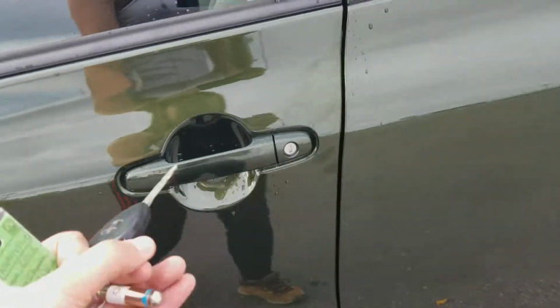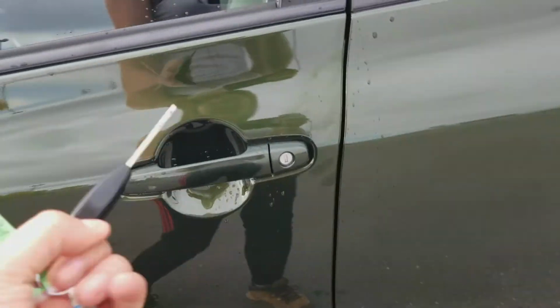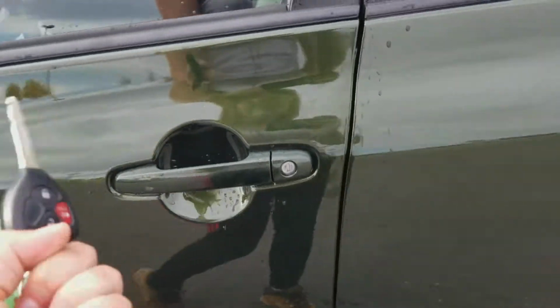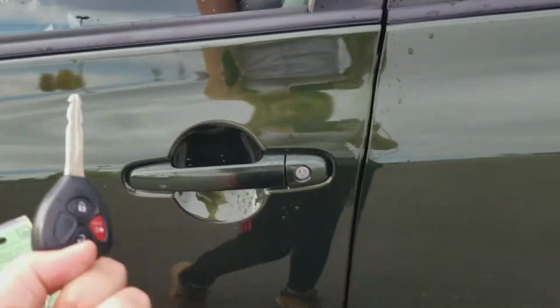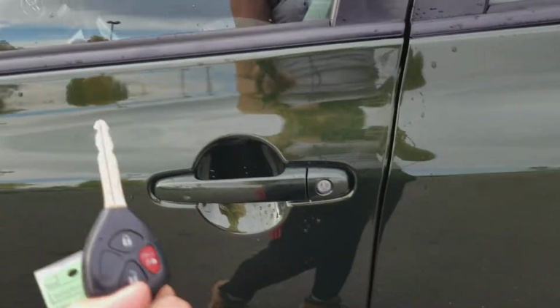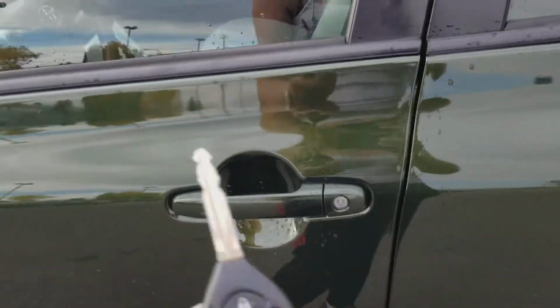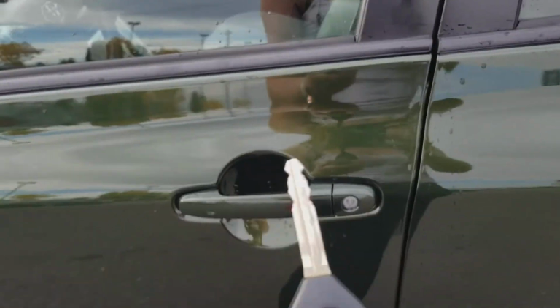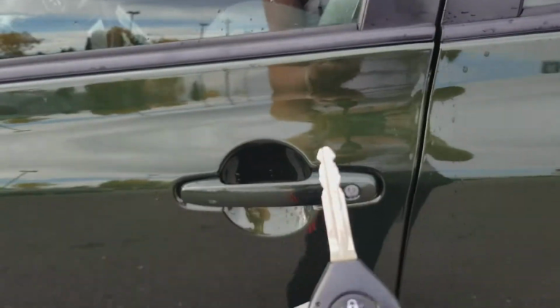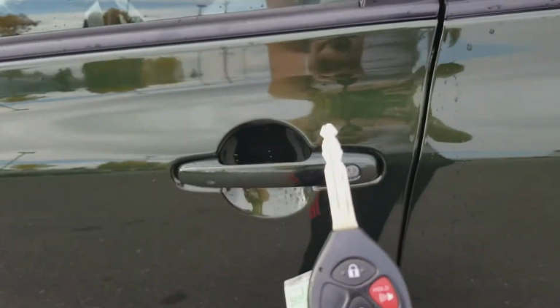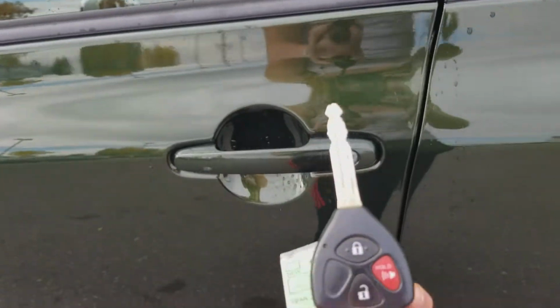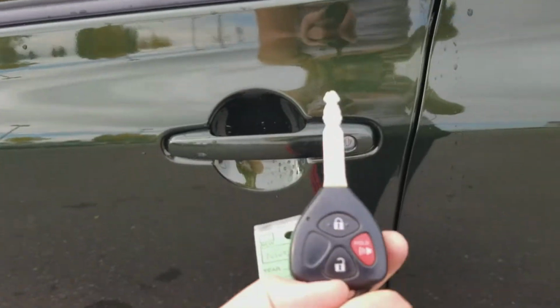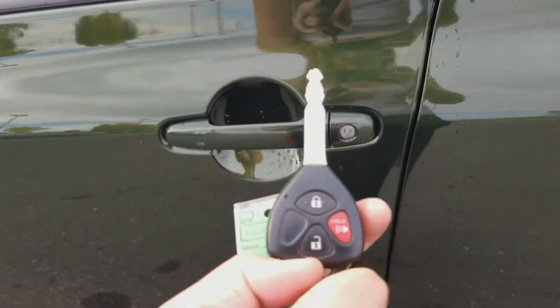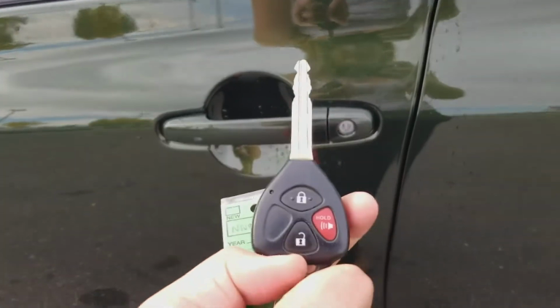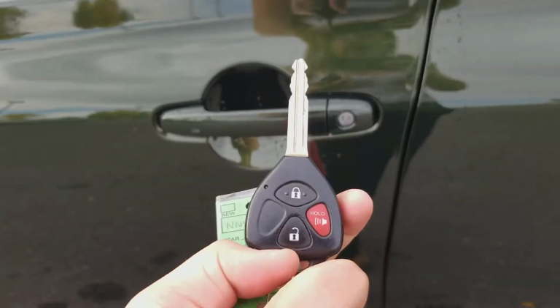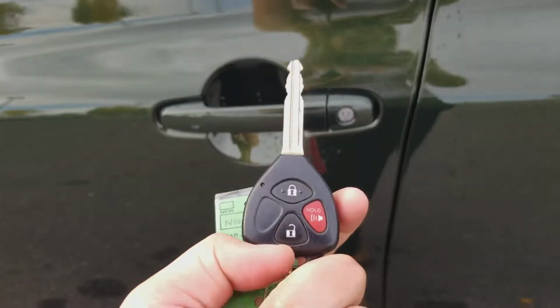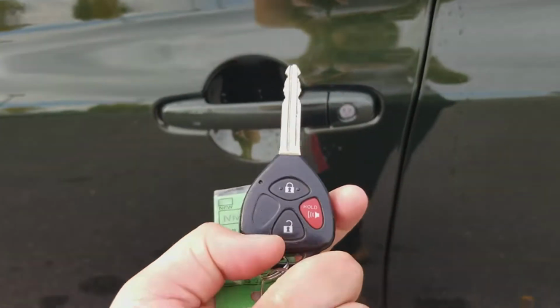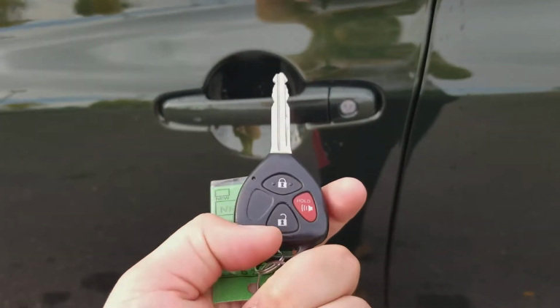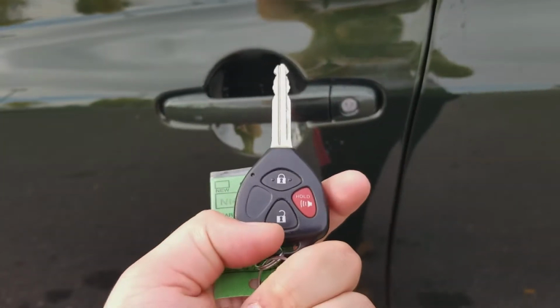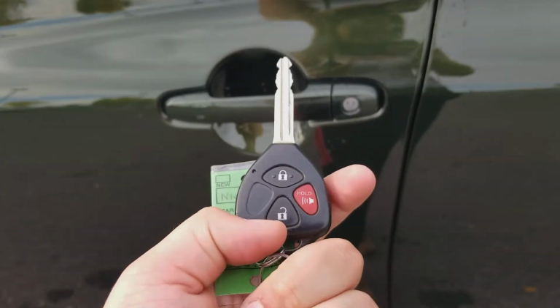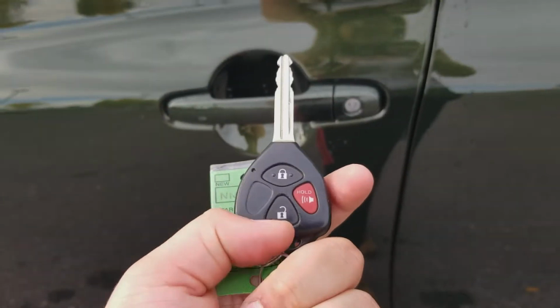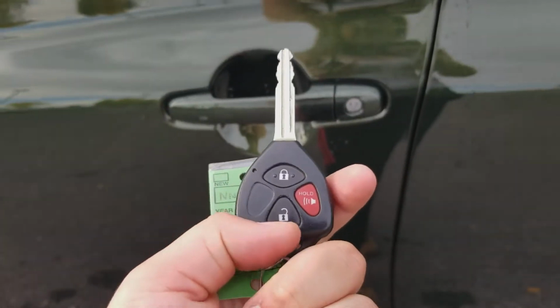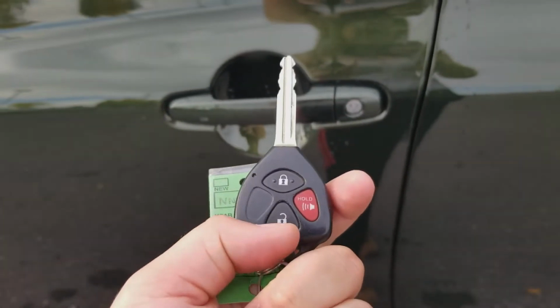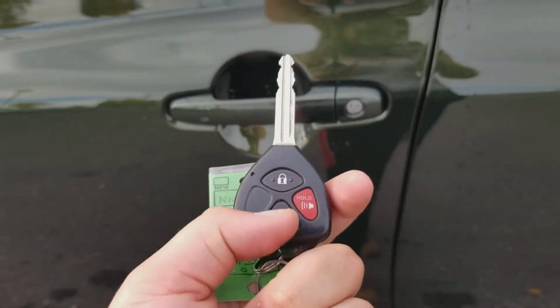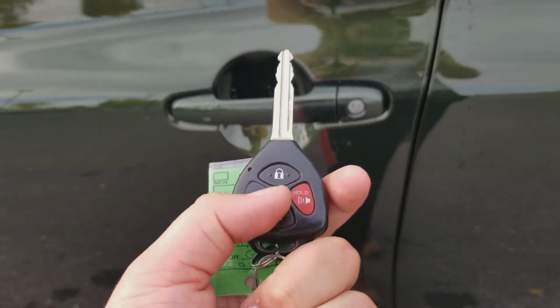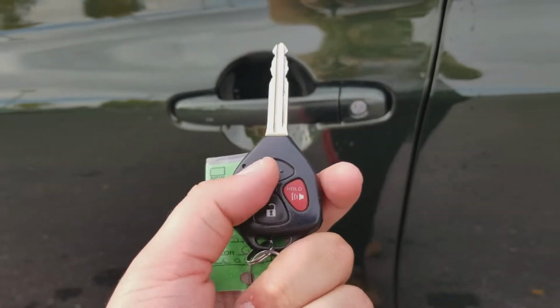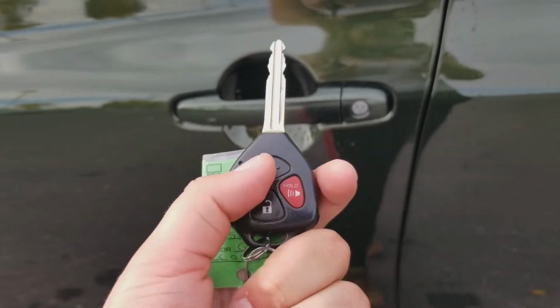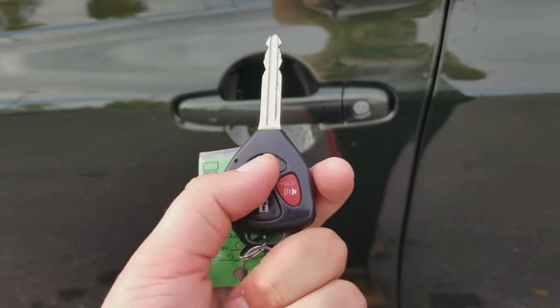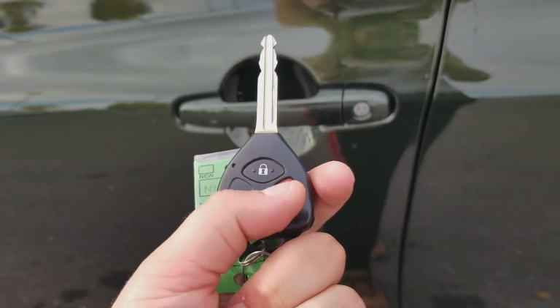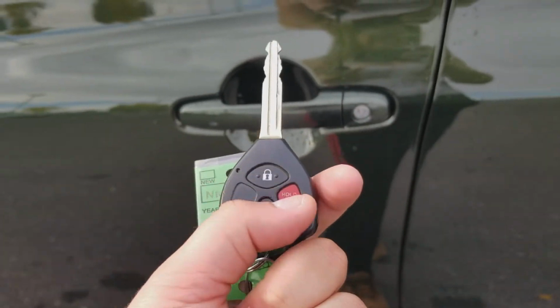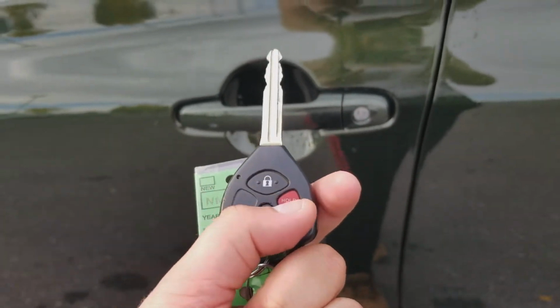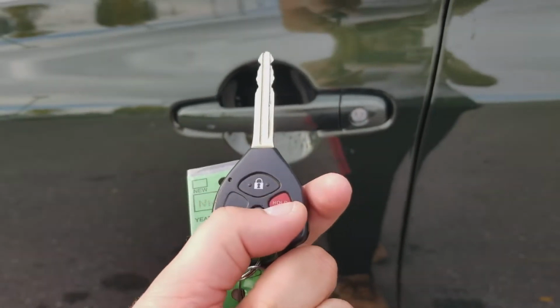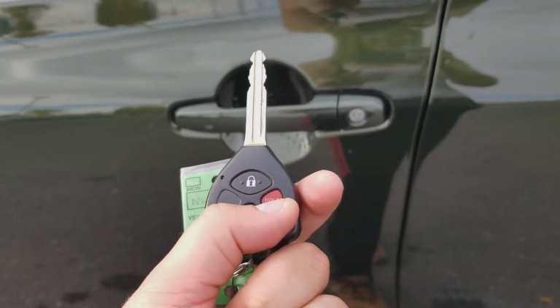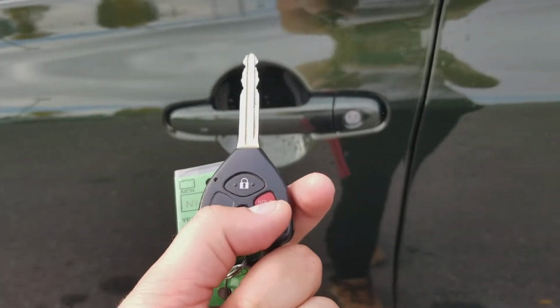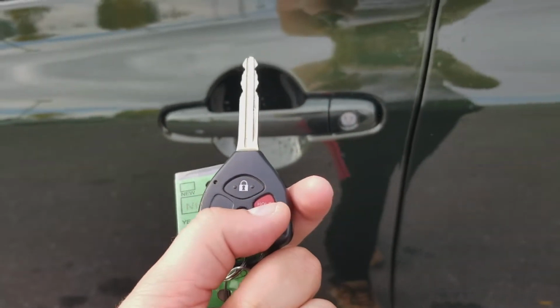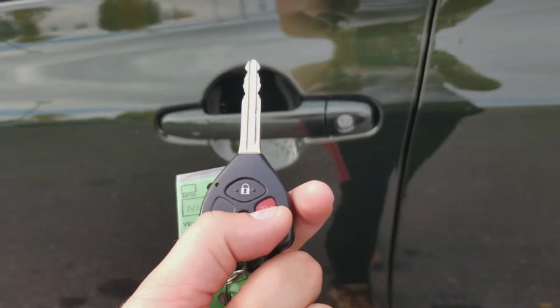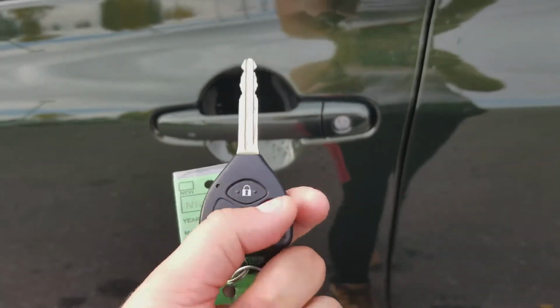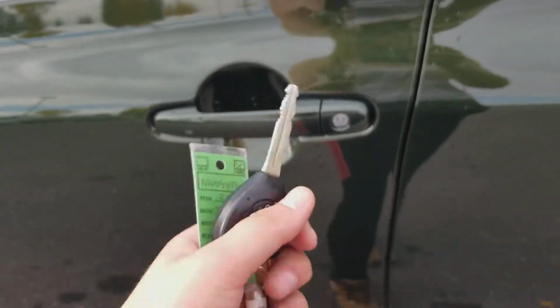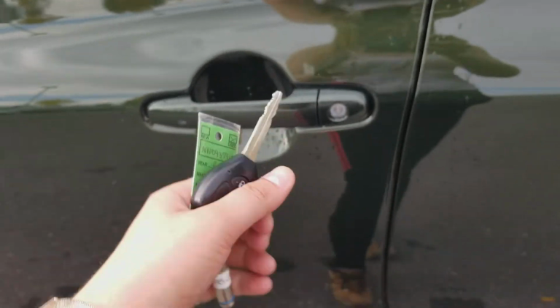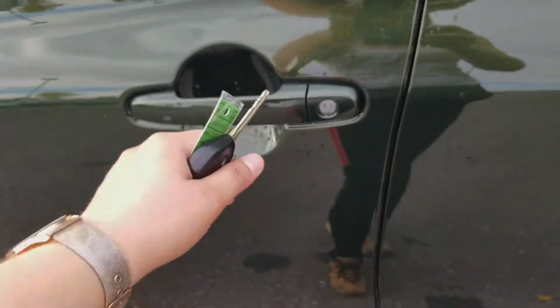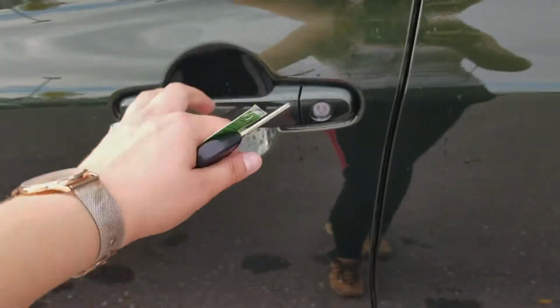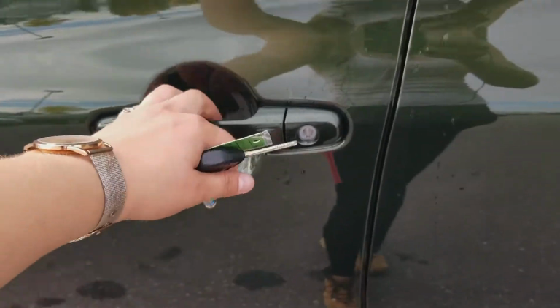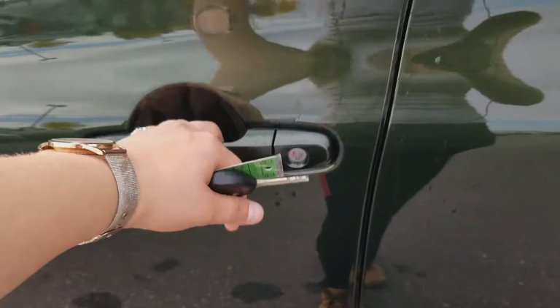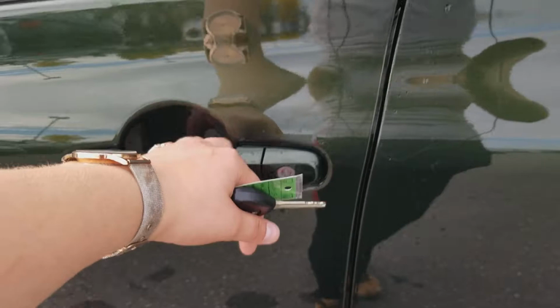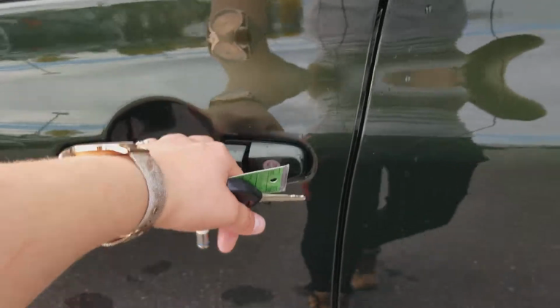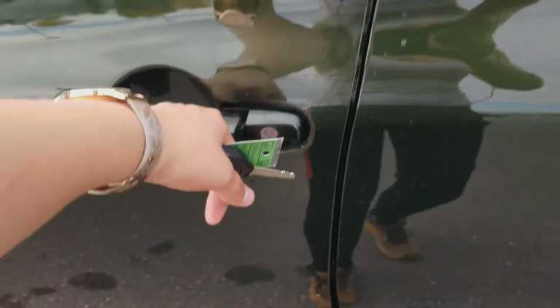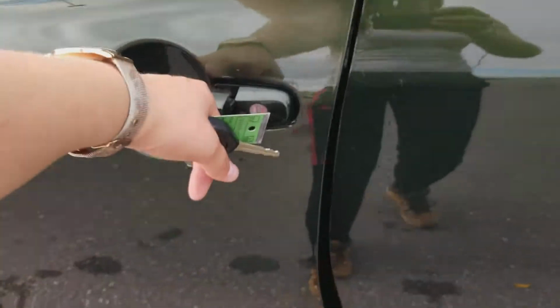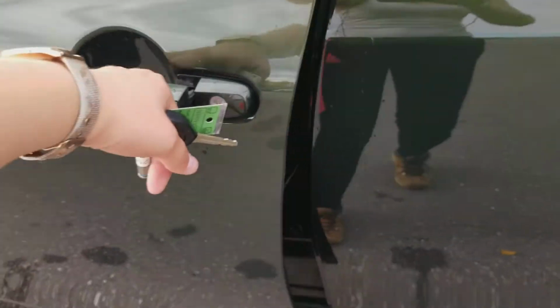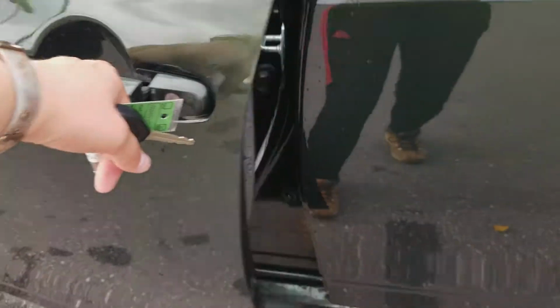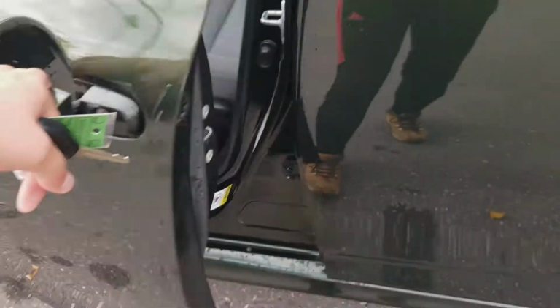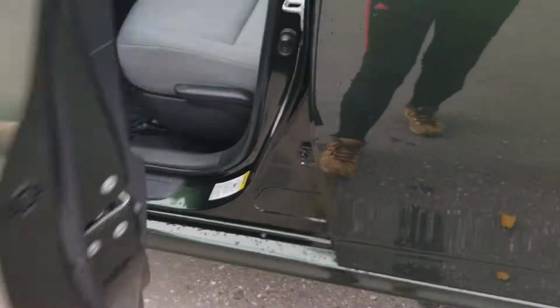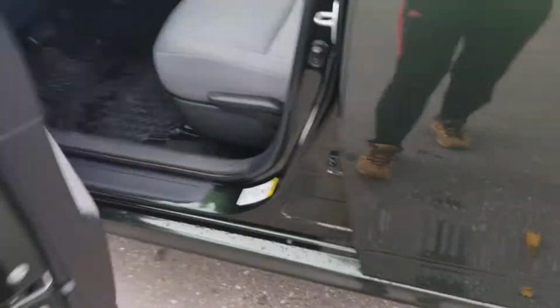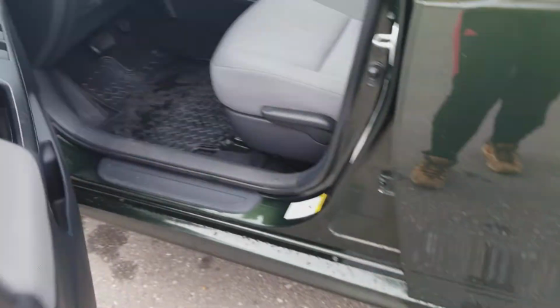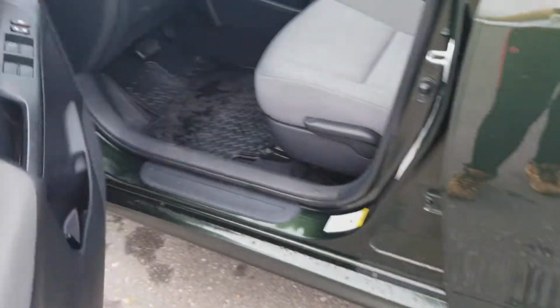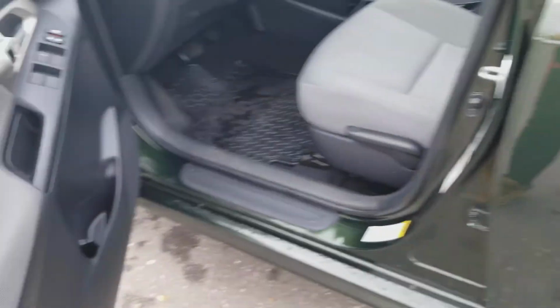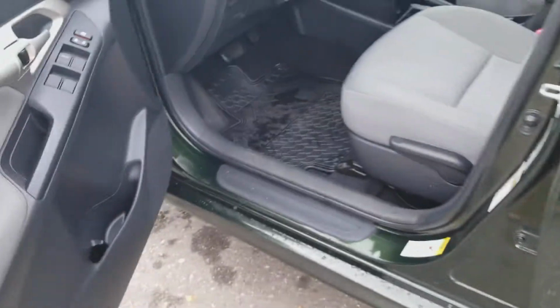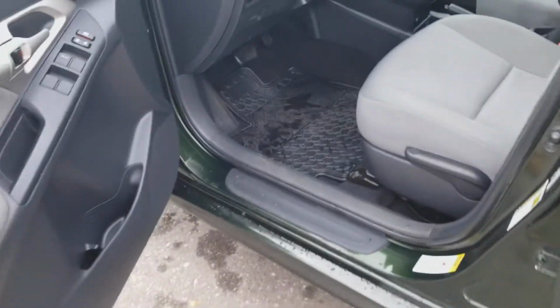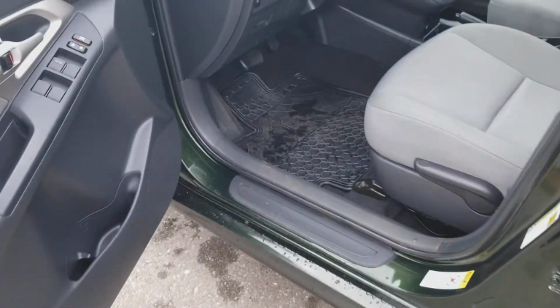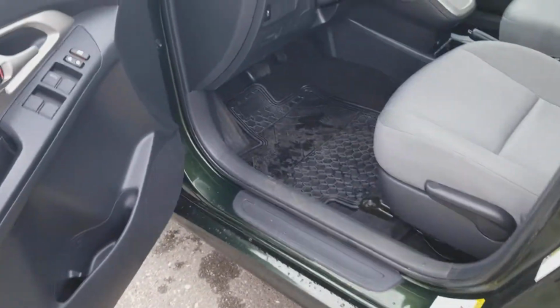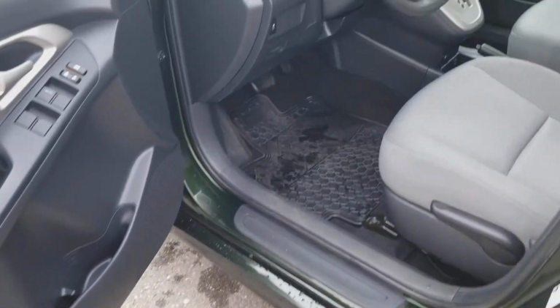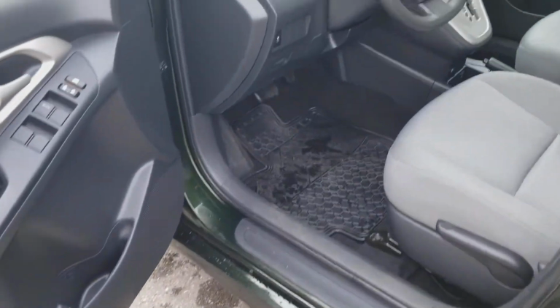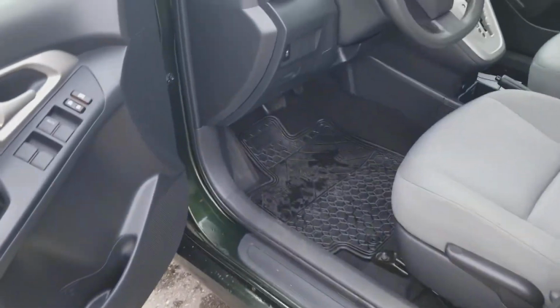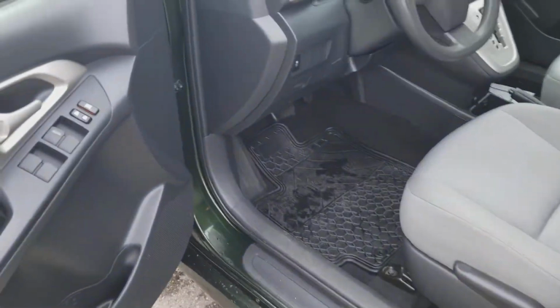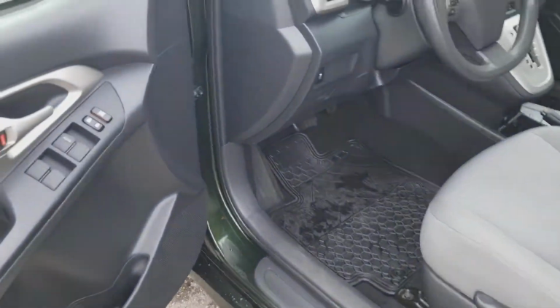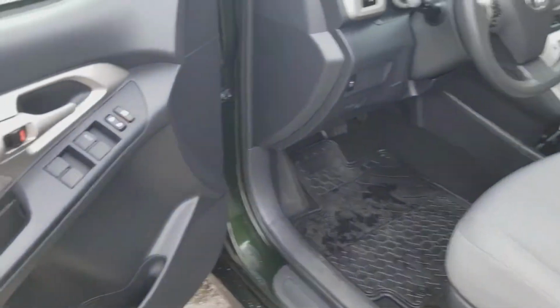Coming in, you can see on our fob here, we do have our unlock, lock, and our panic button, making it nice and easy to find your vehicle from a distance.